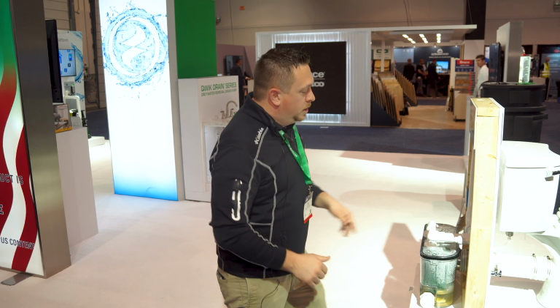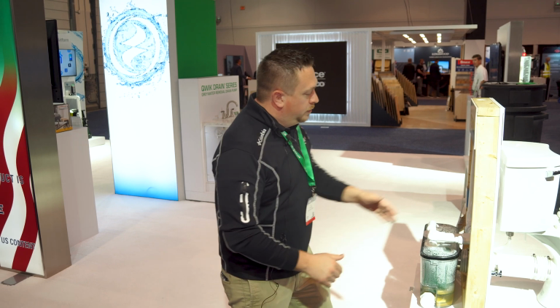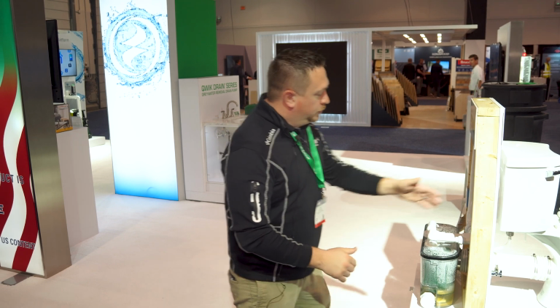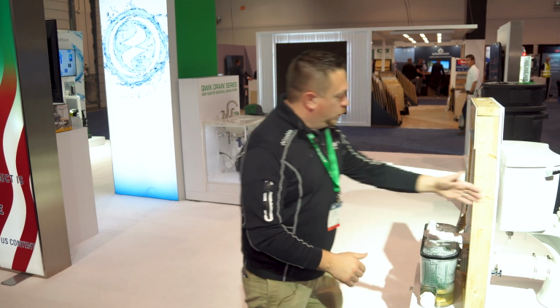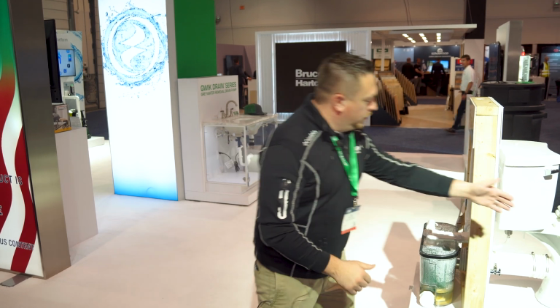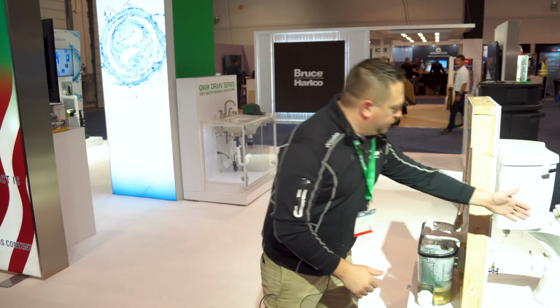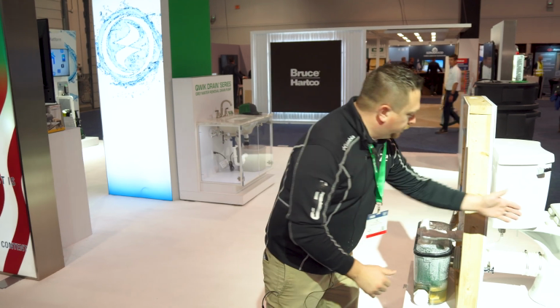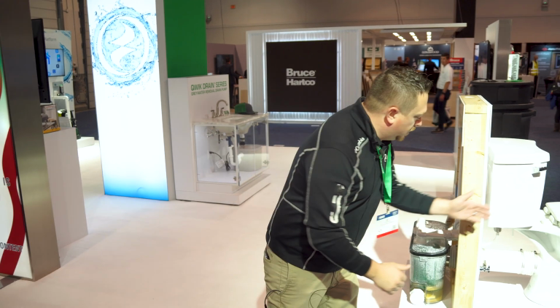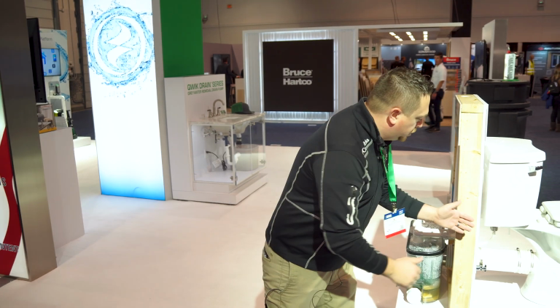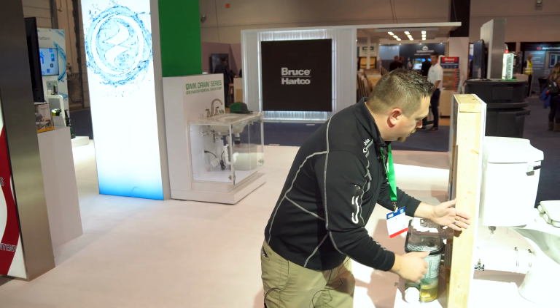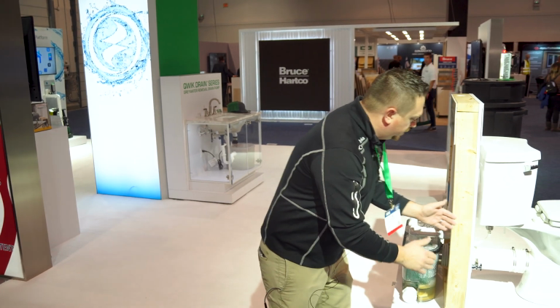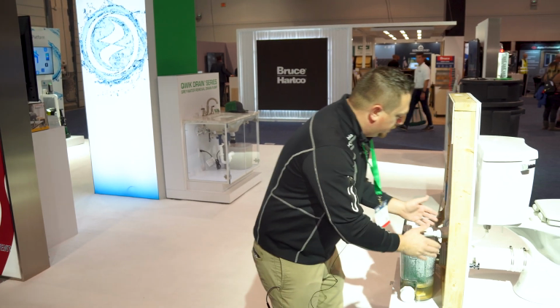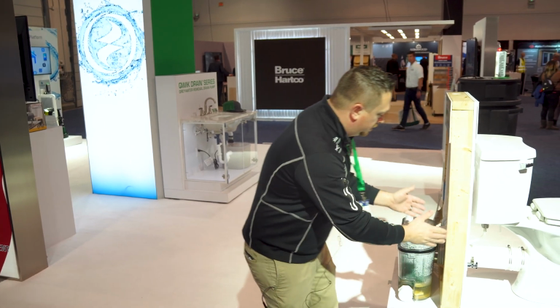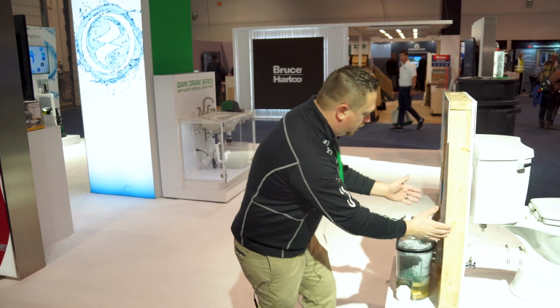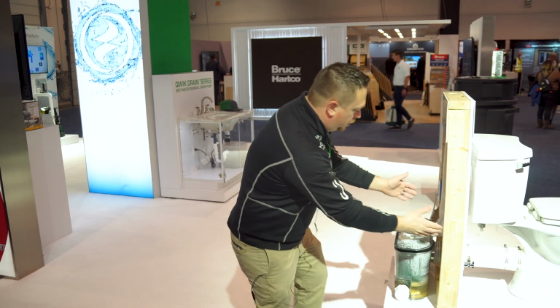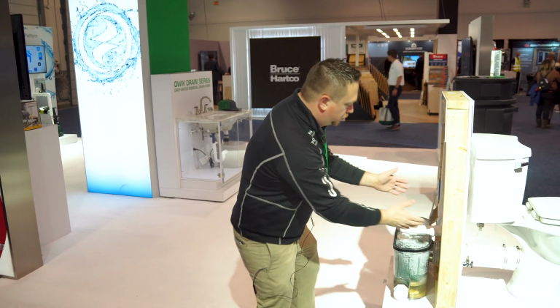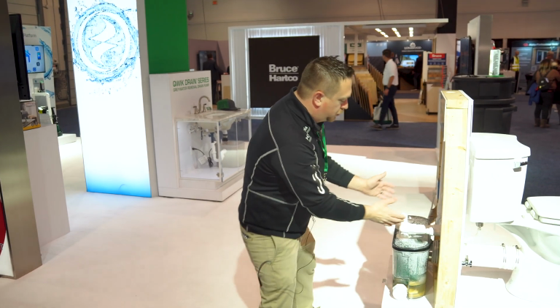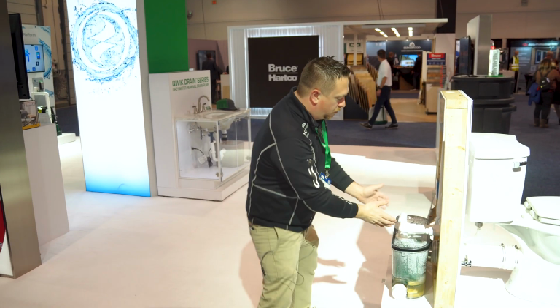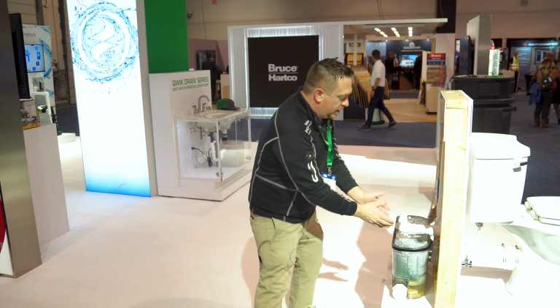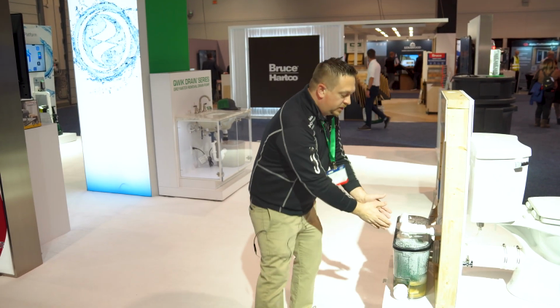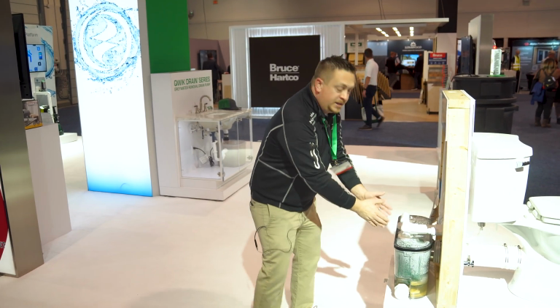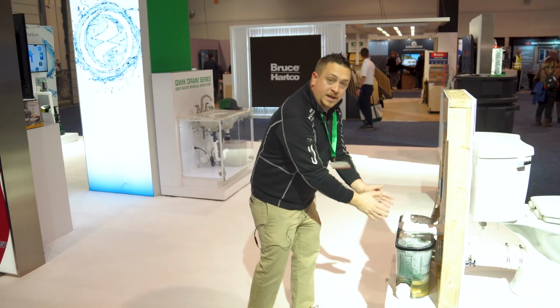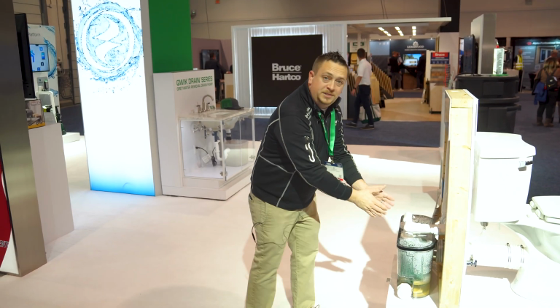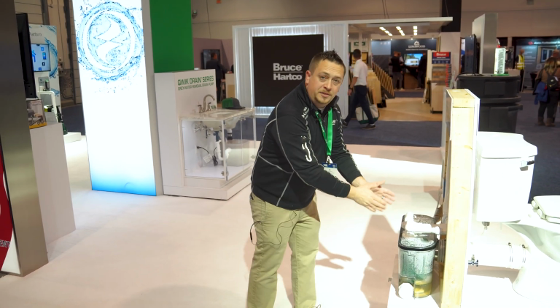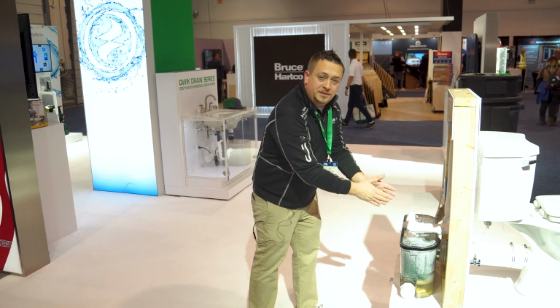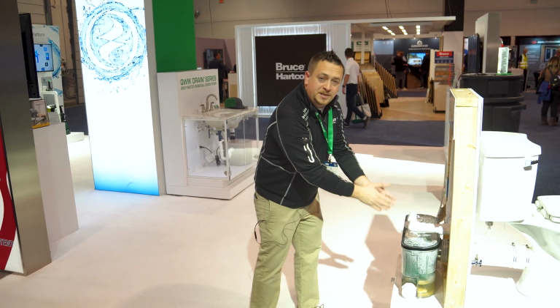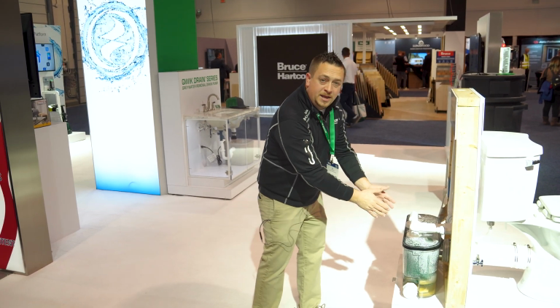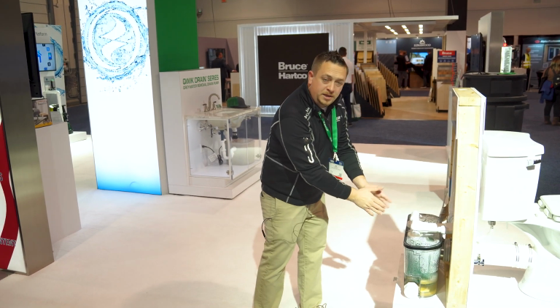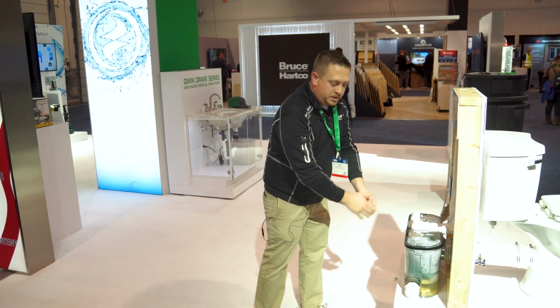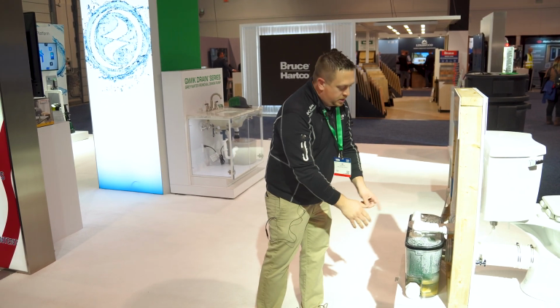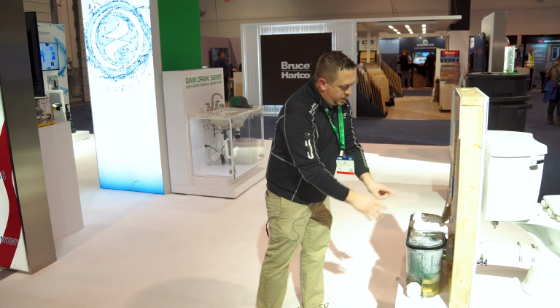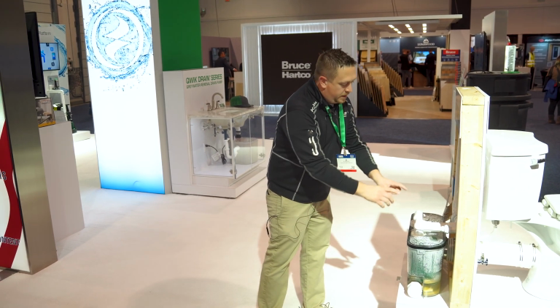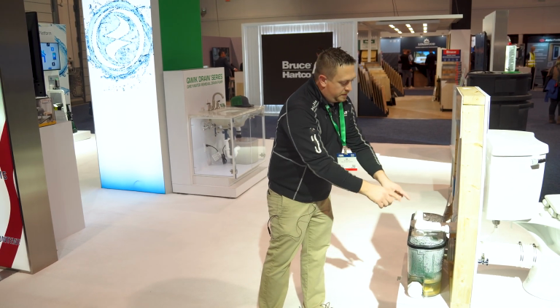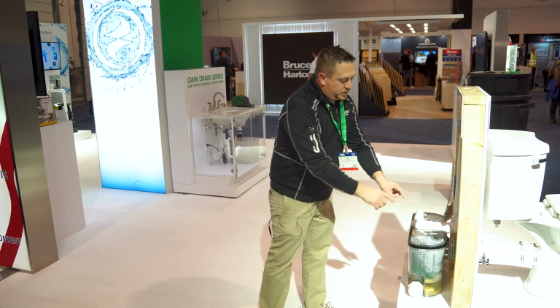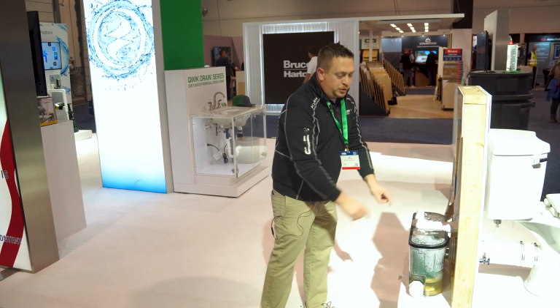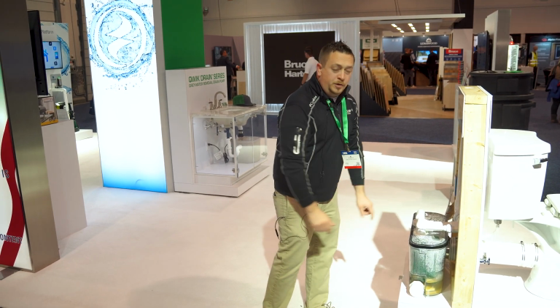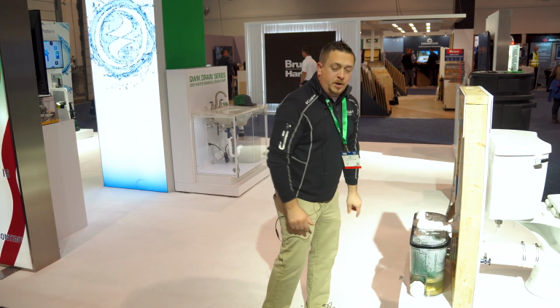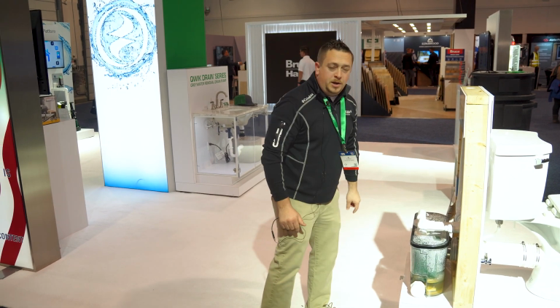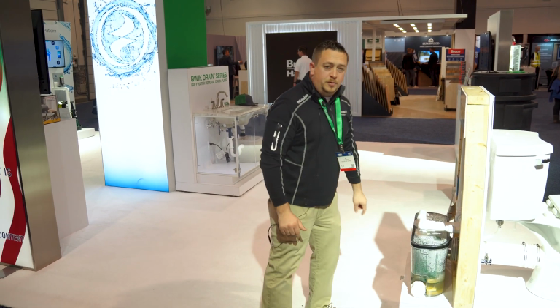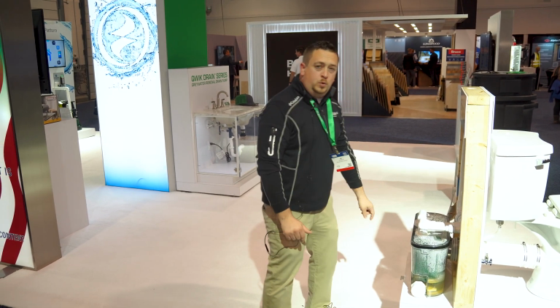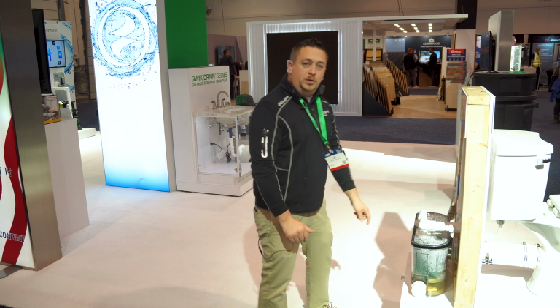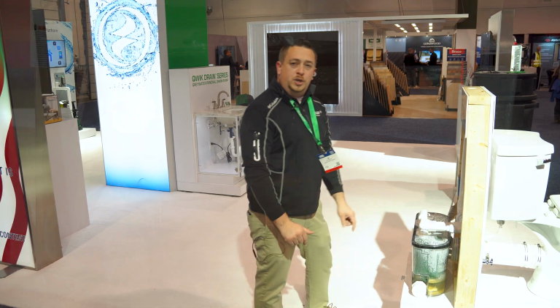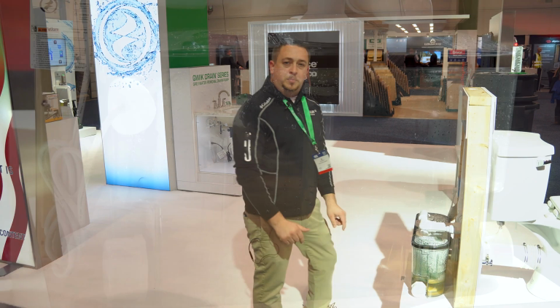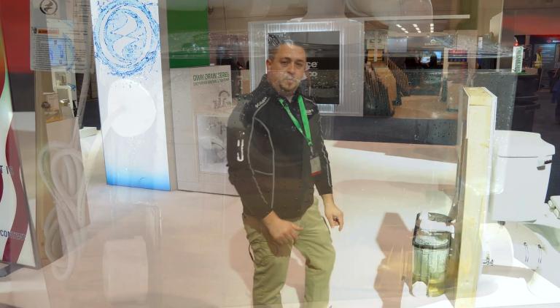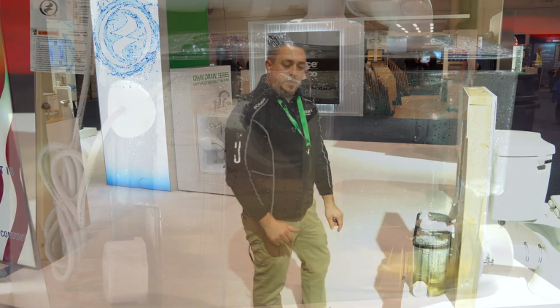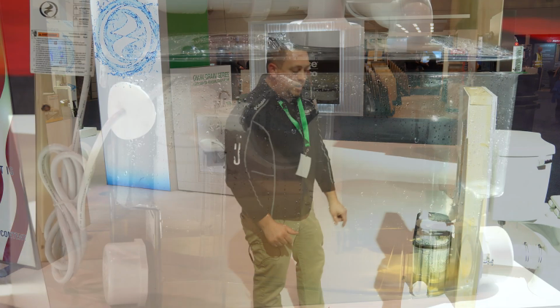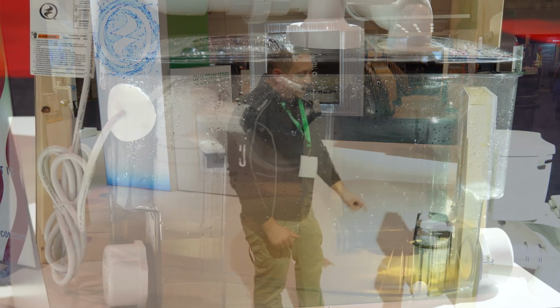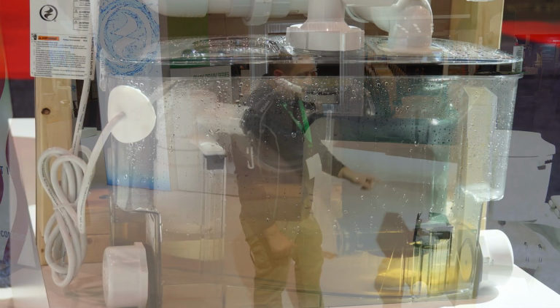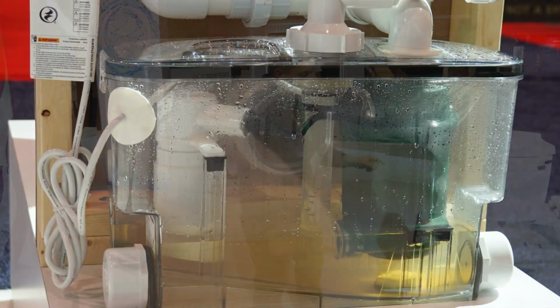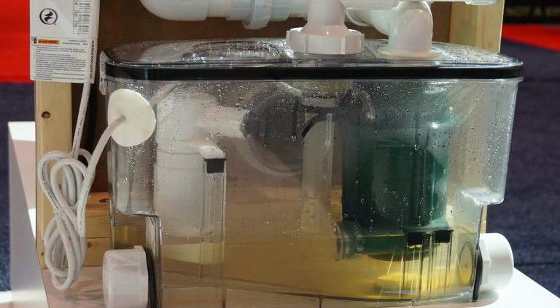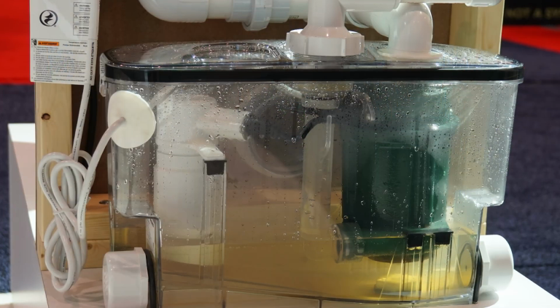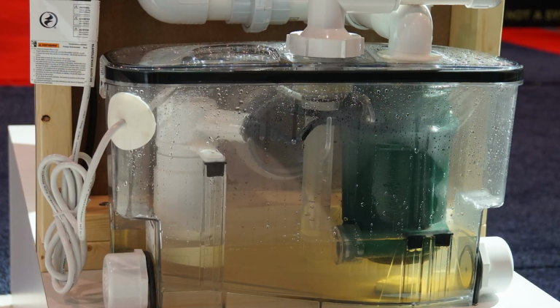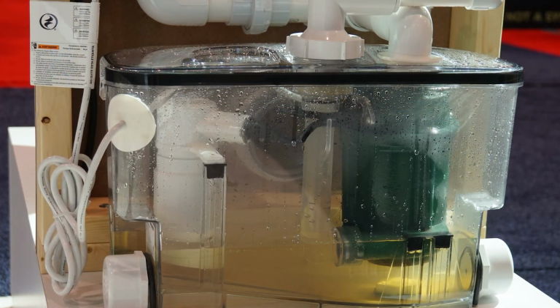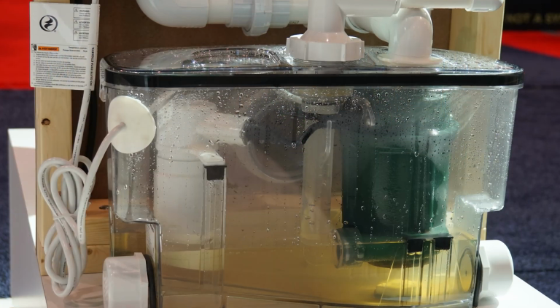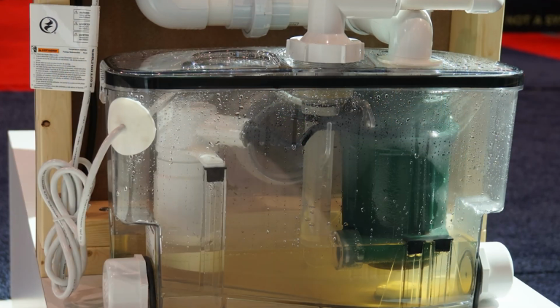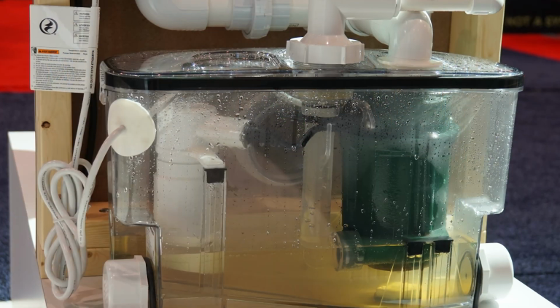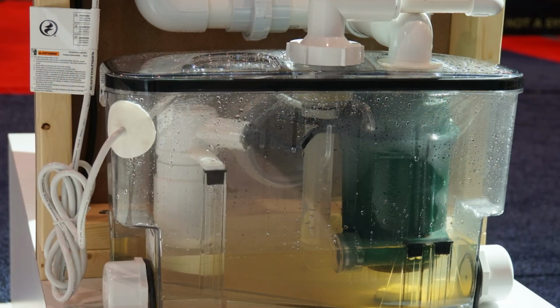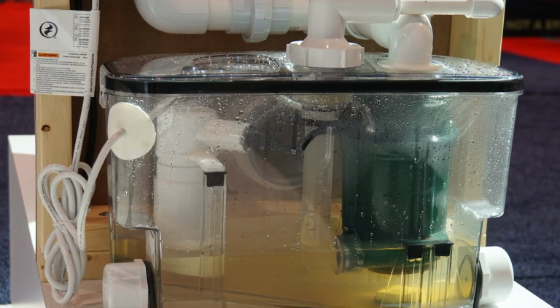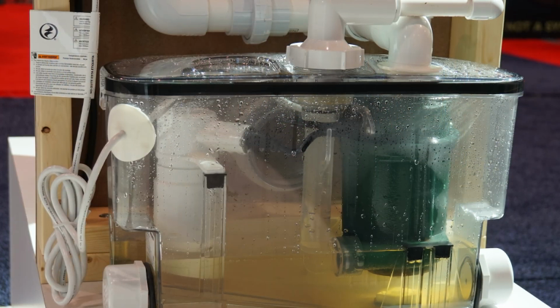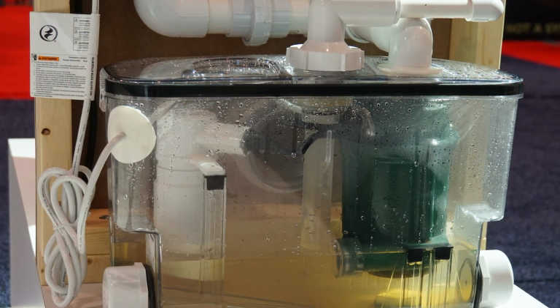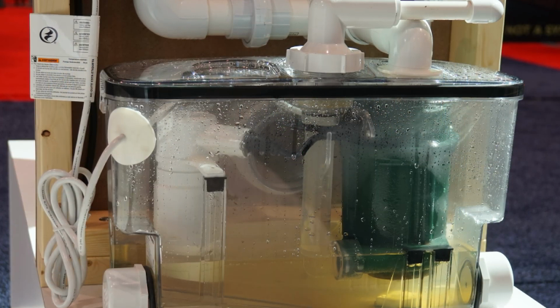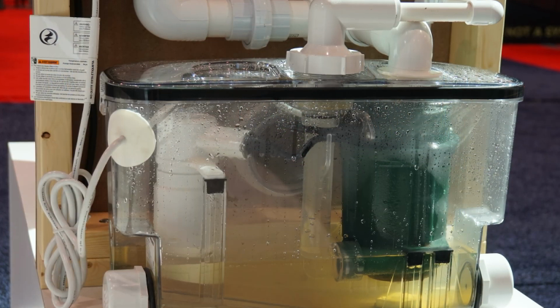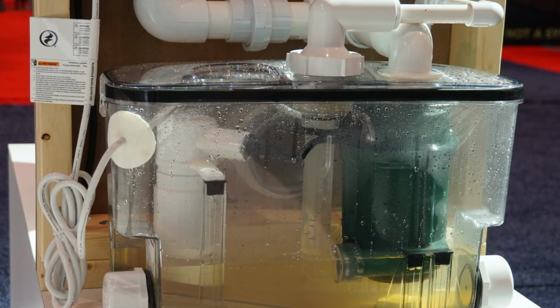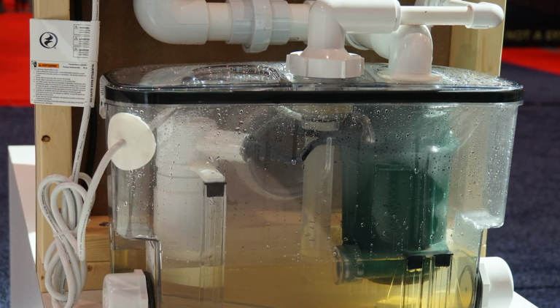The toilet flushes, goes directly into the tank, and this unit right here, the Quick John Premier, has a half horsepower grinder pump in it.